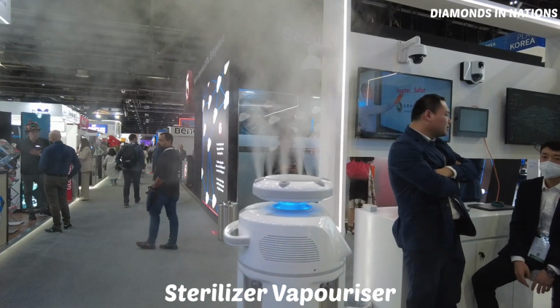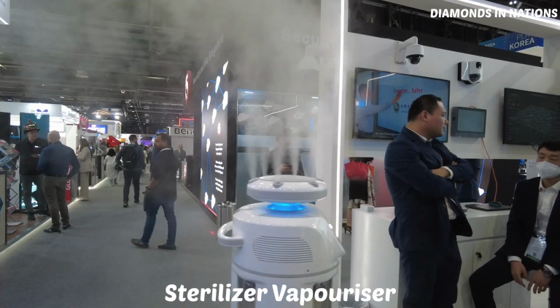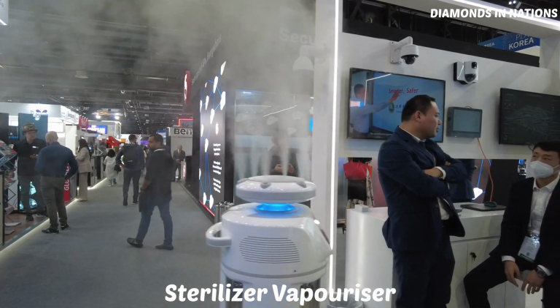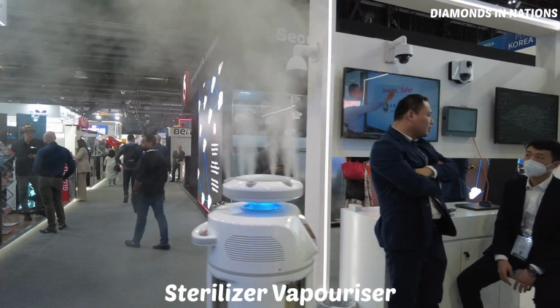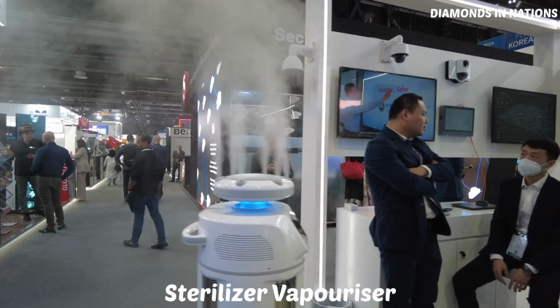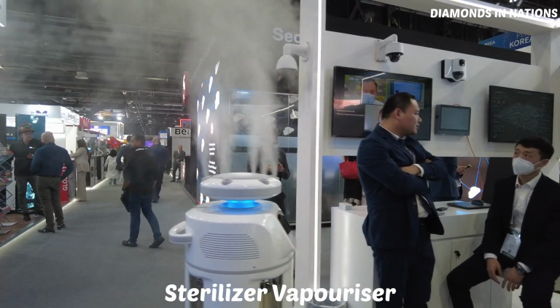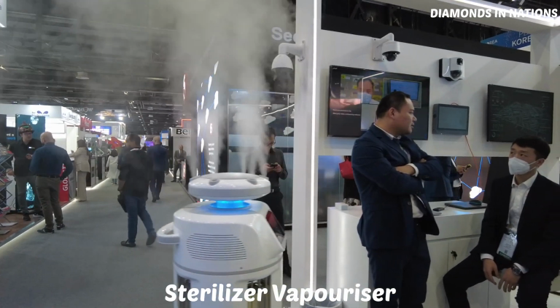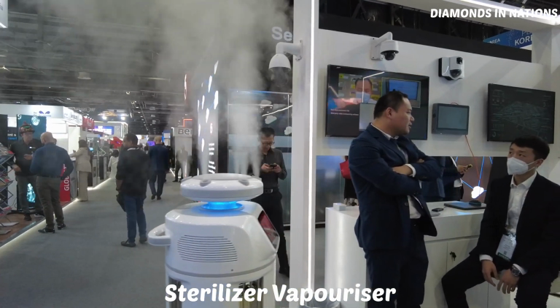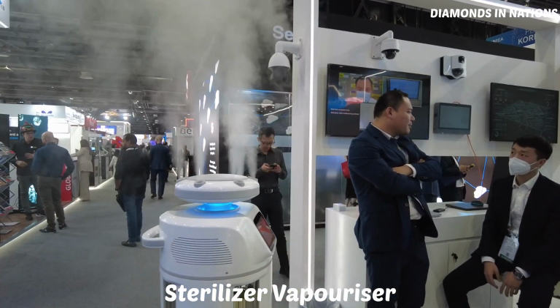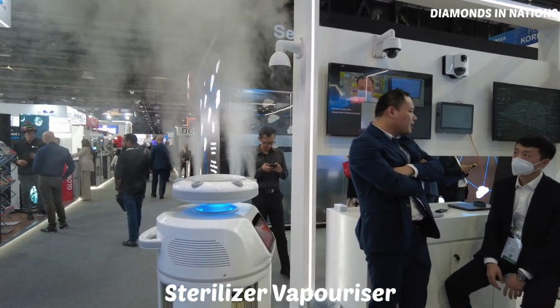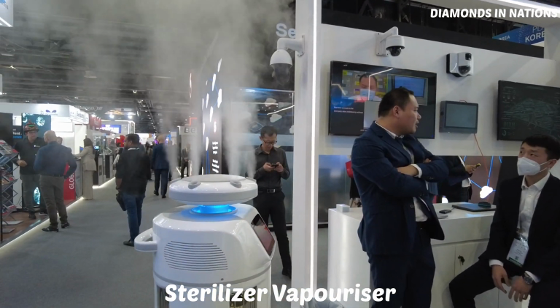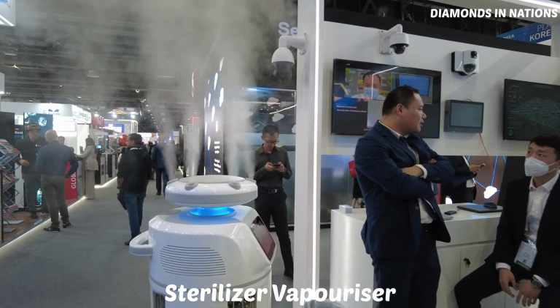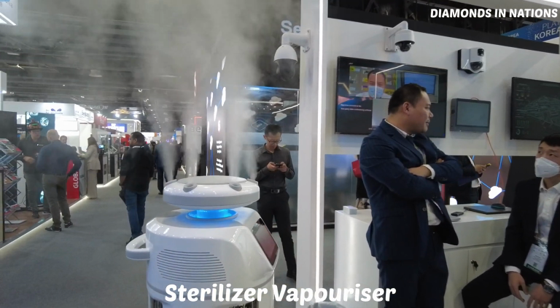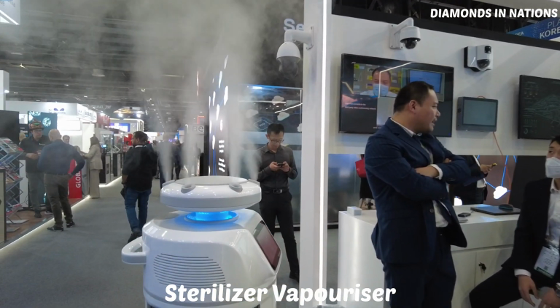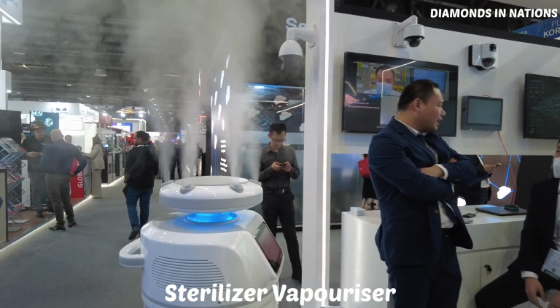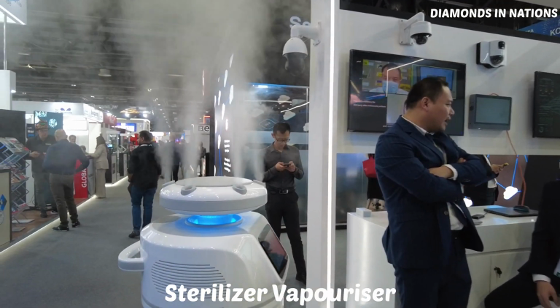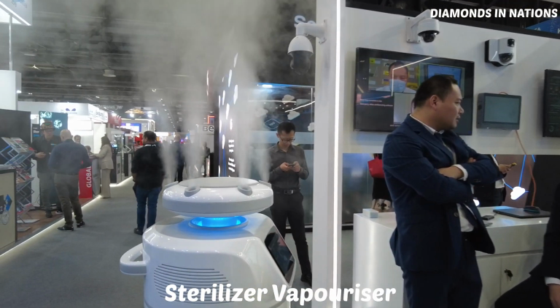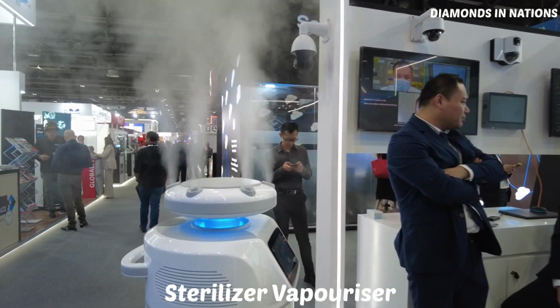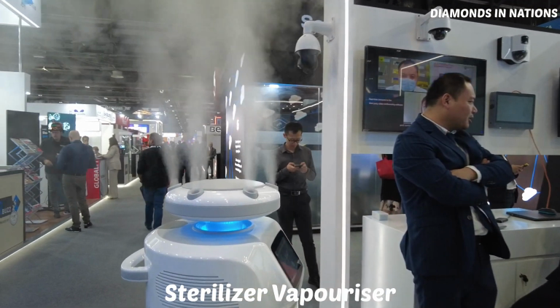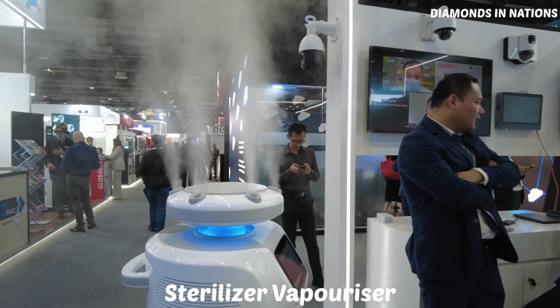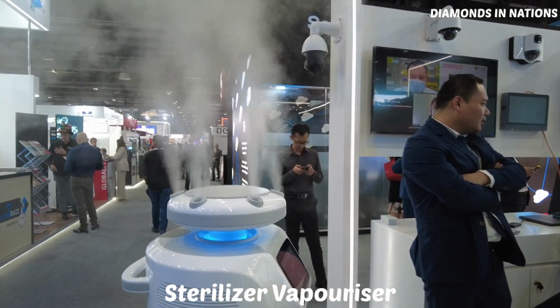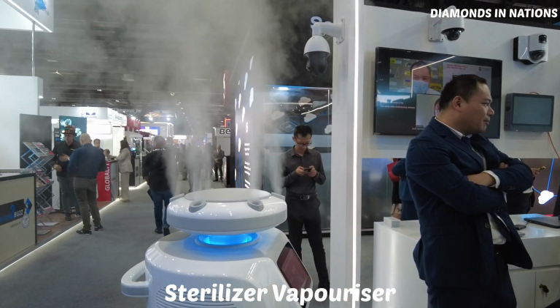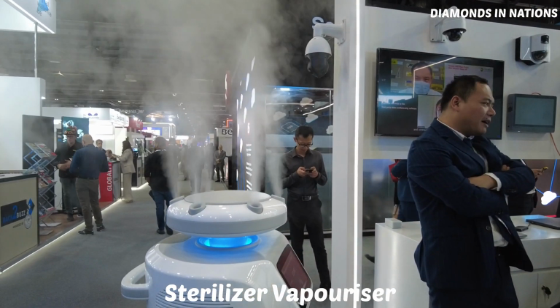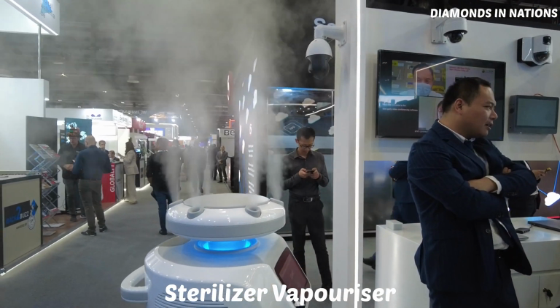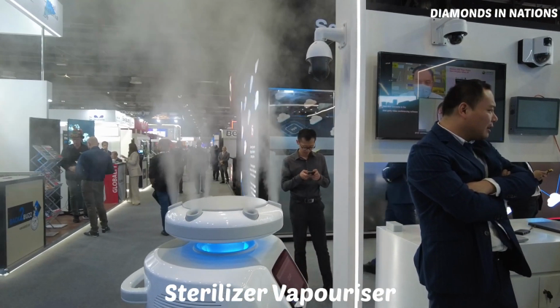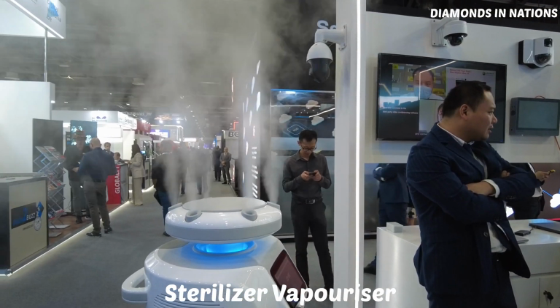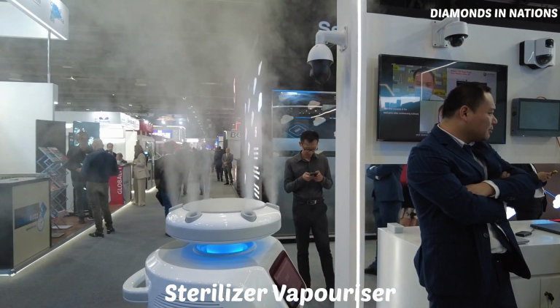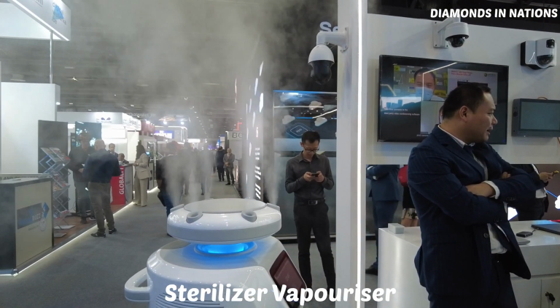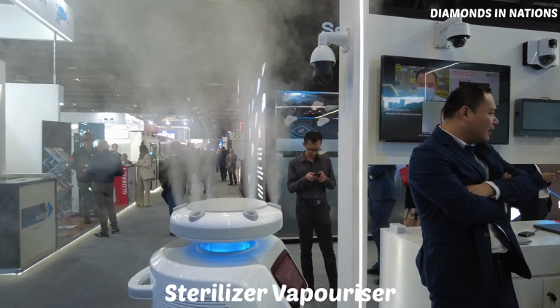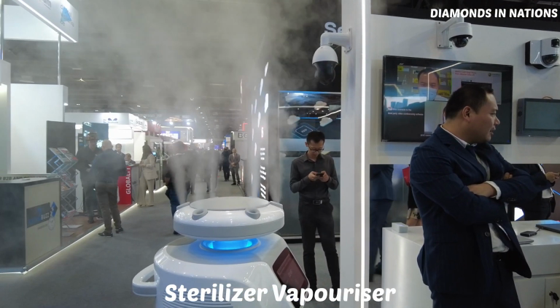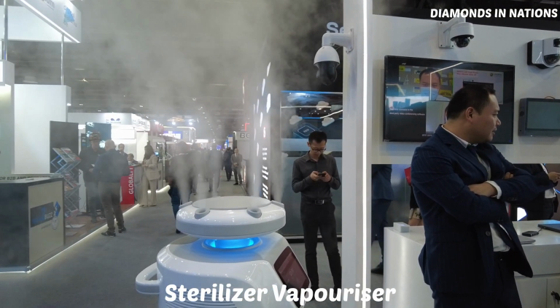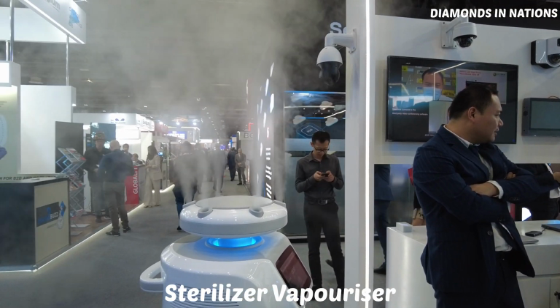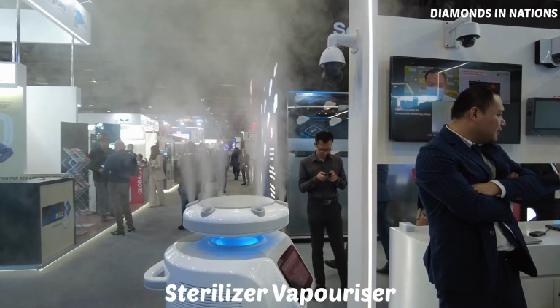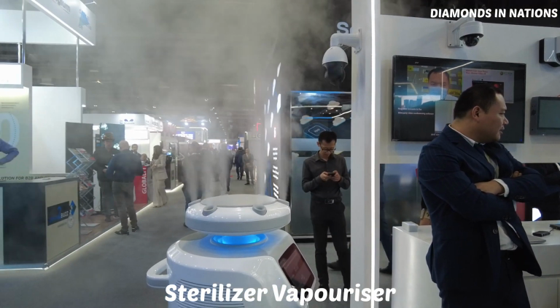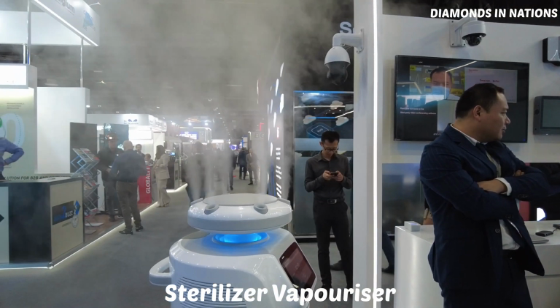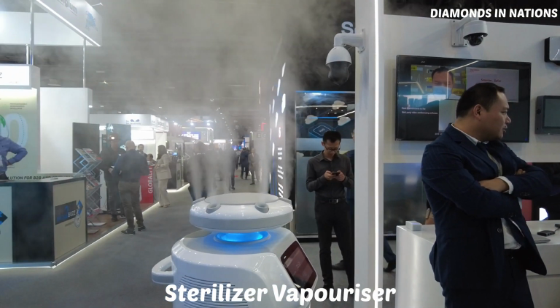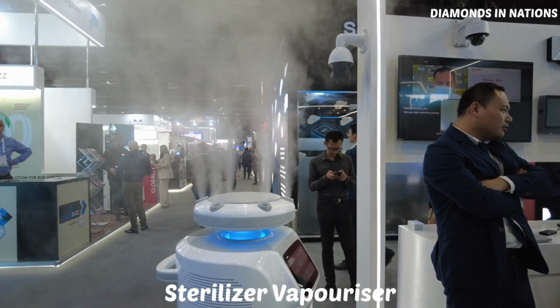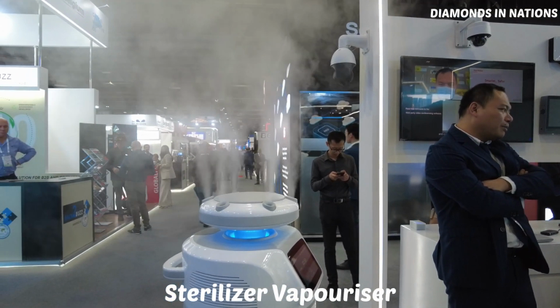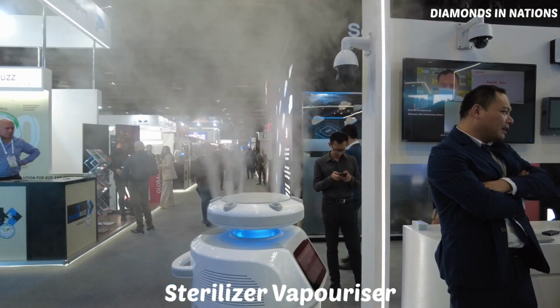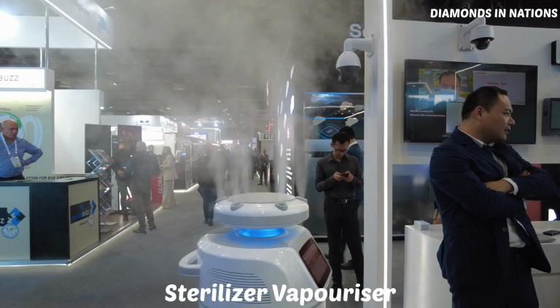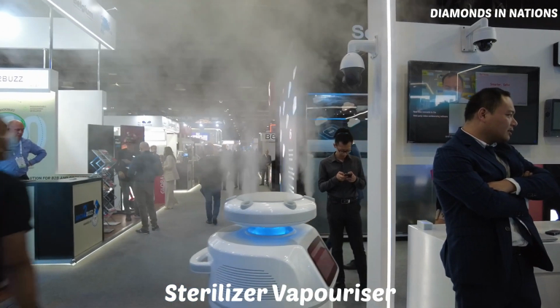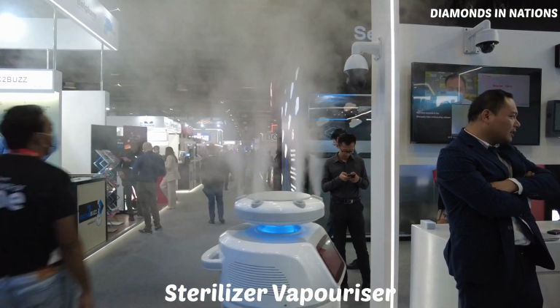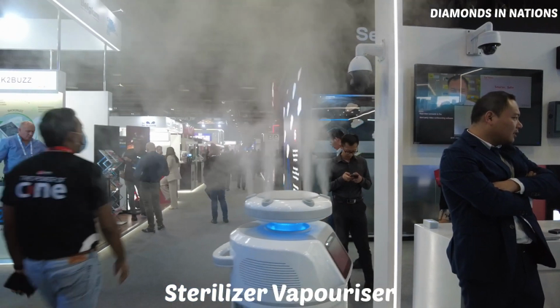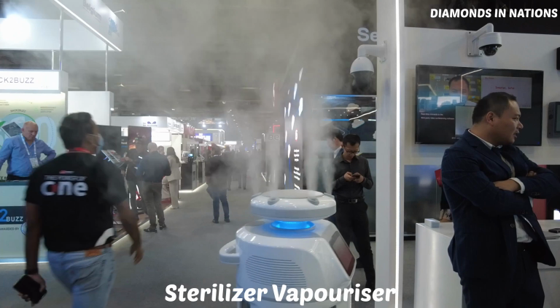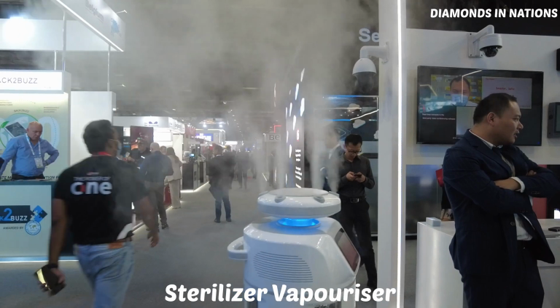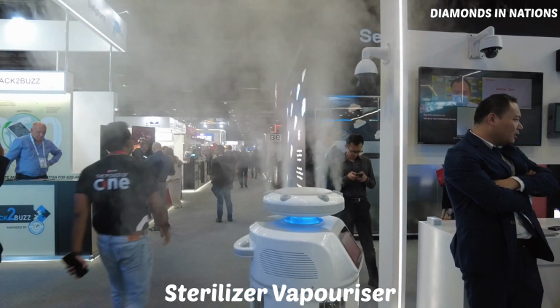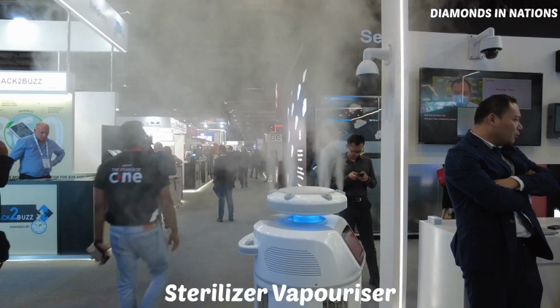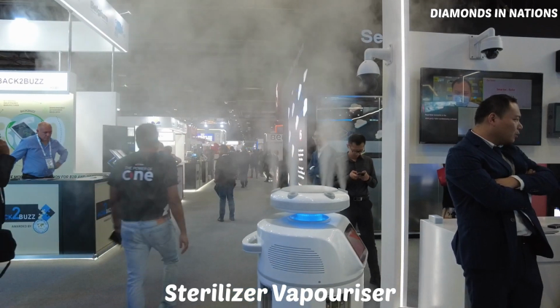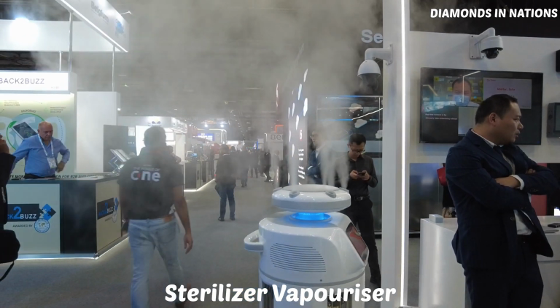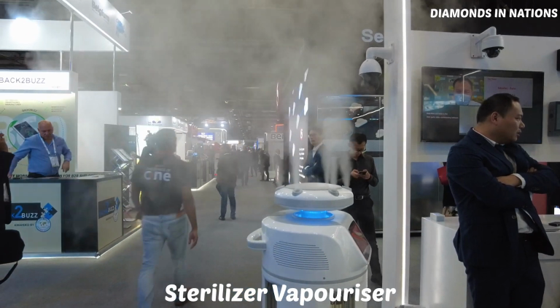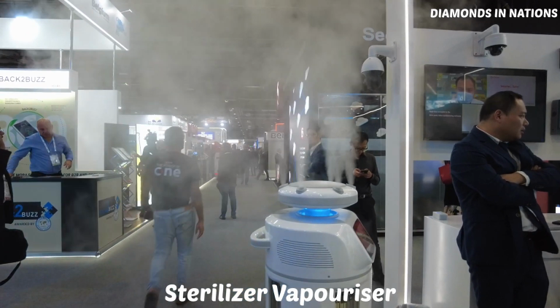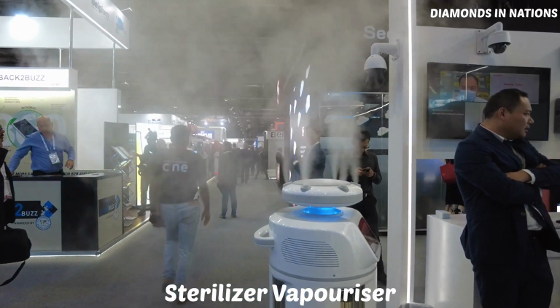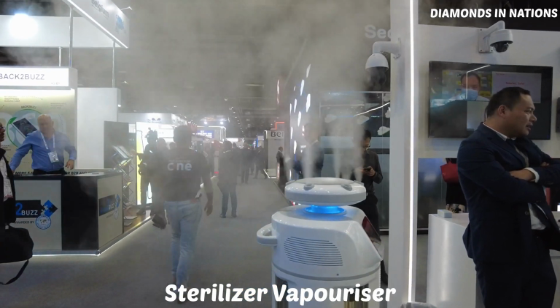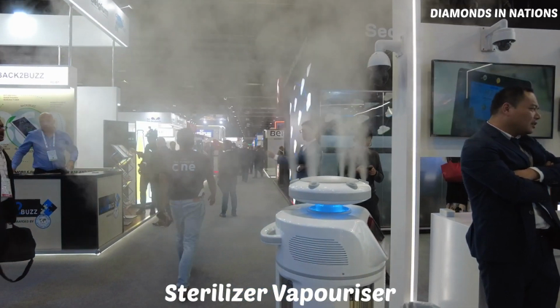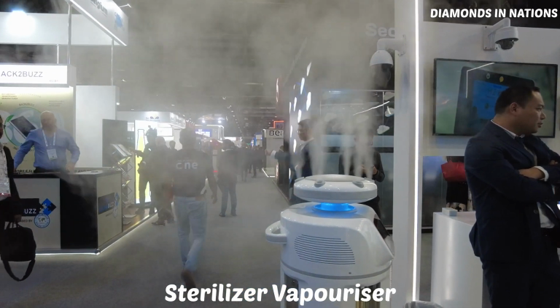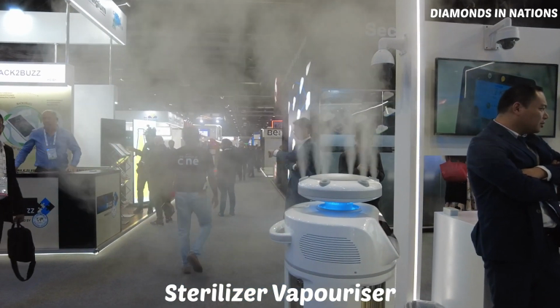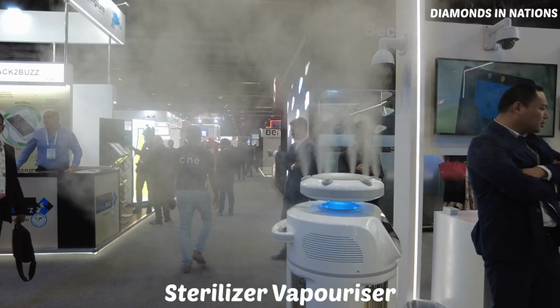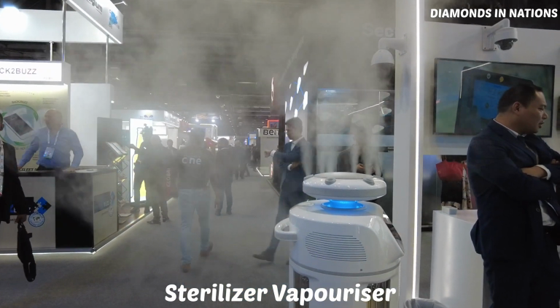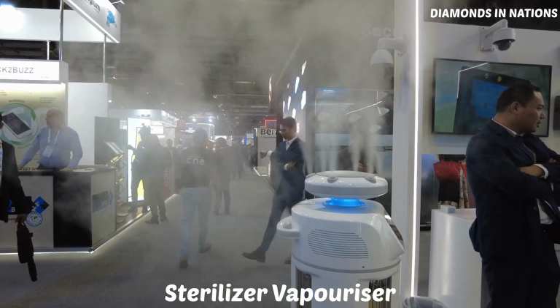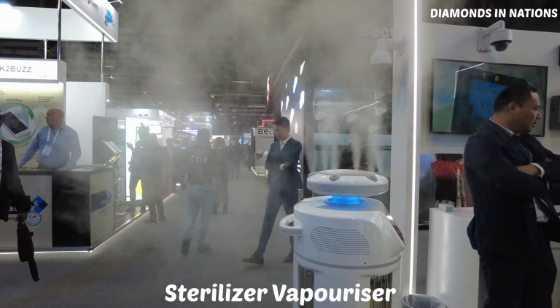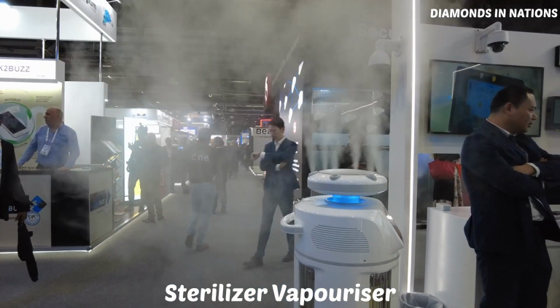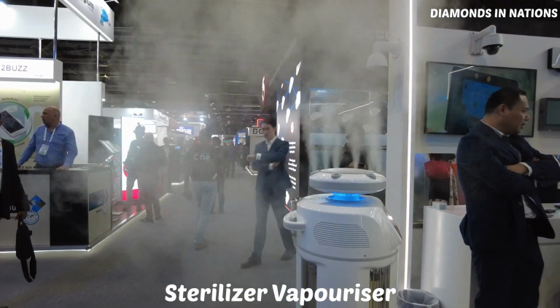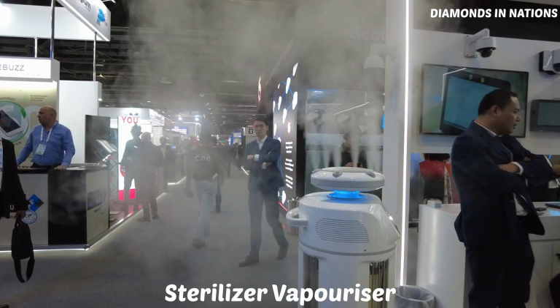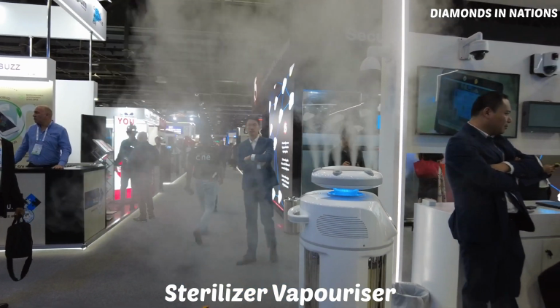And these are sterilizers for sterilizing the air and removing infections.